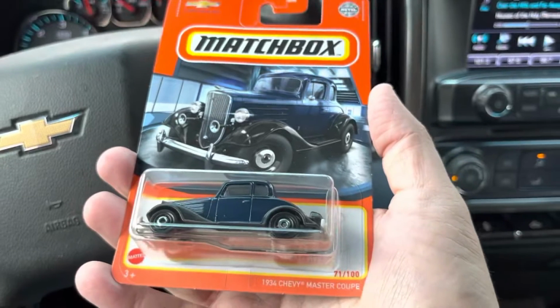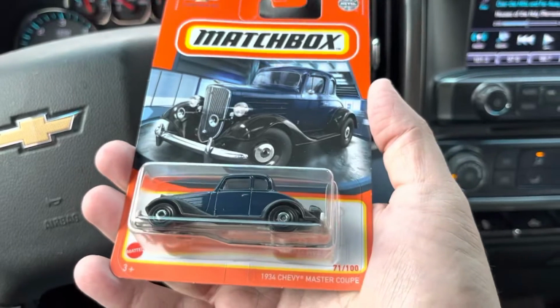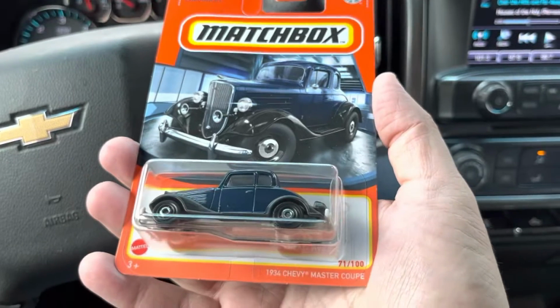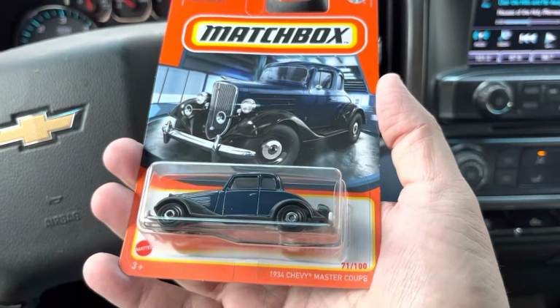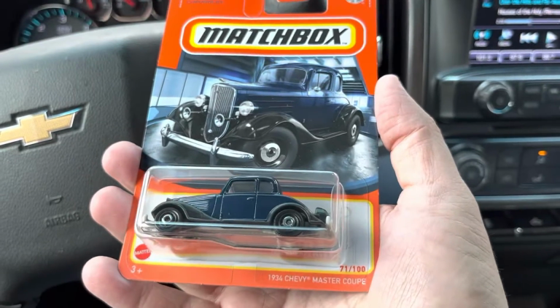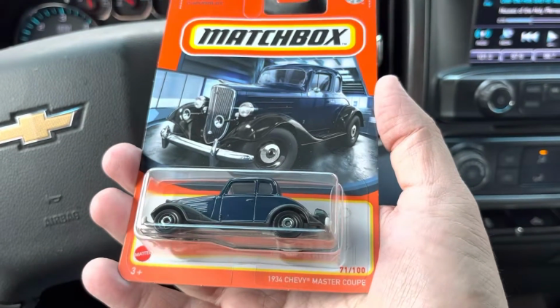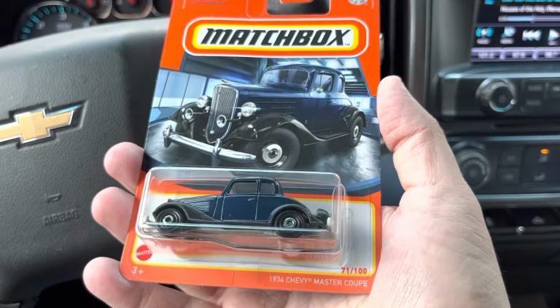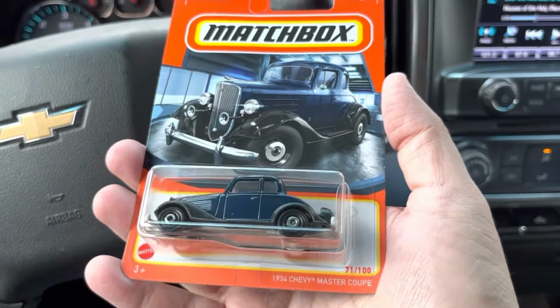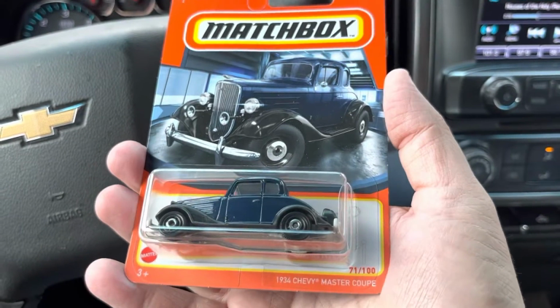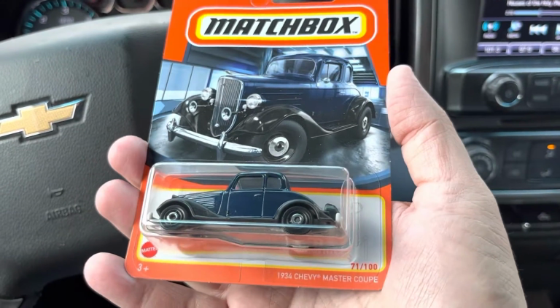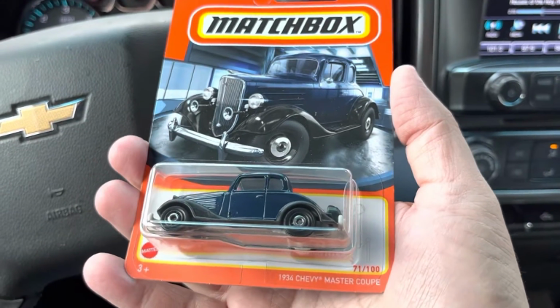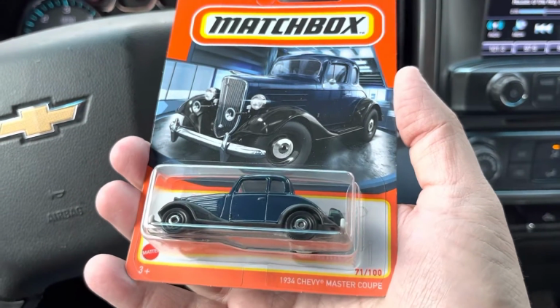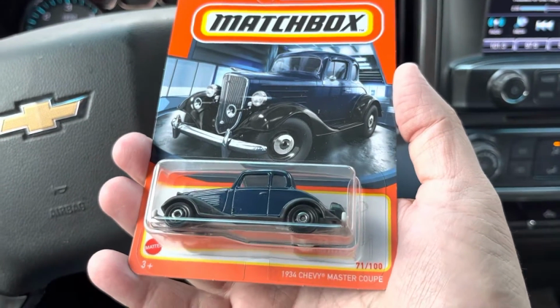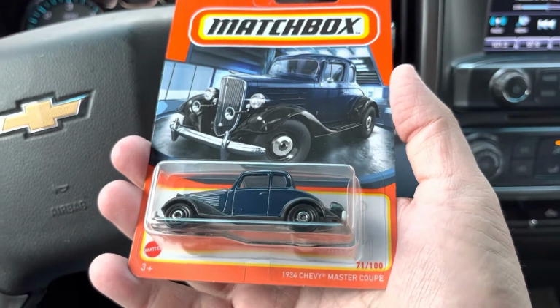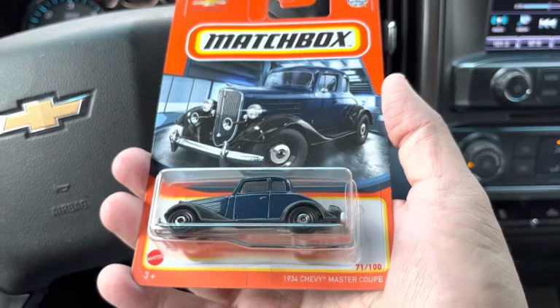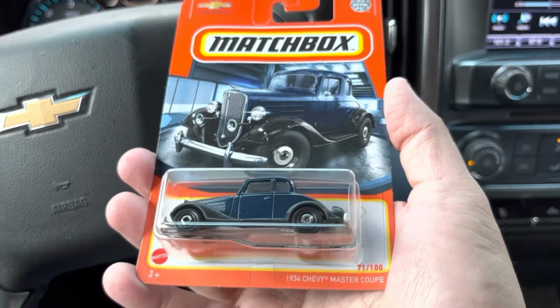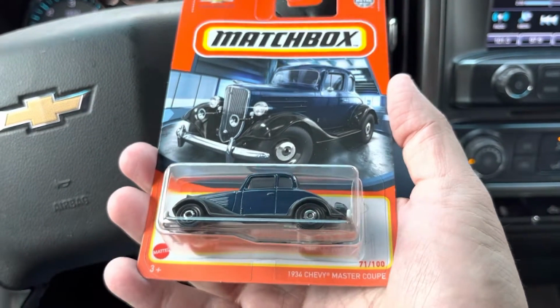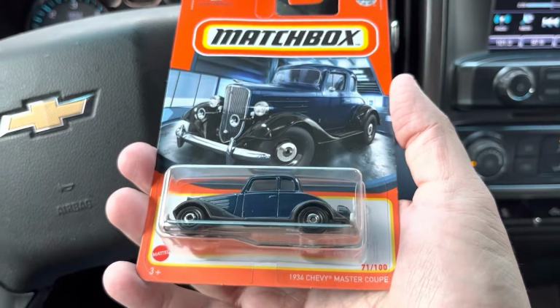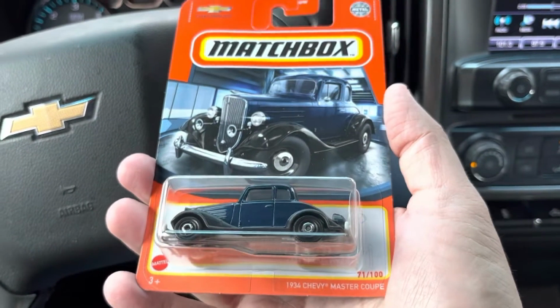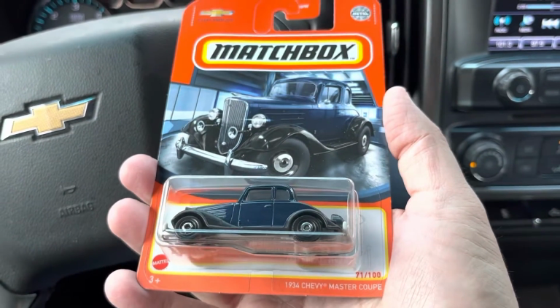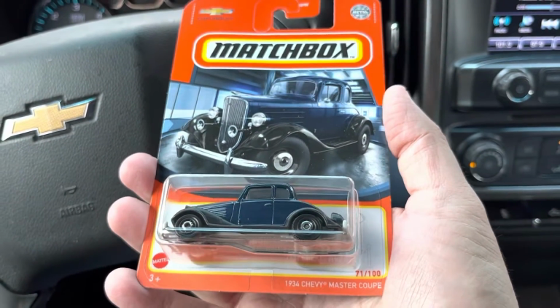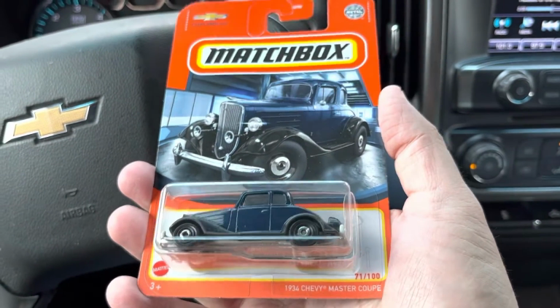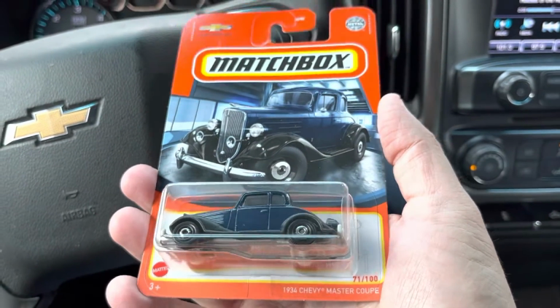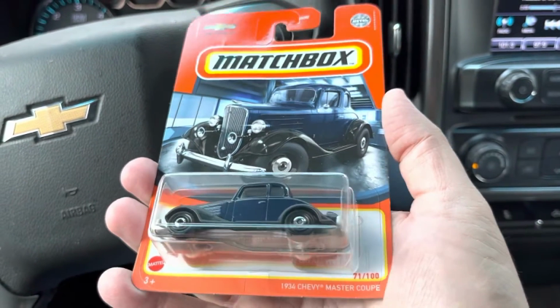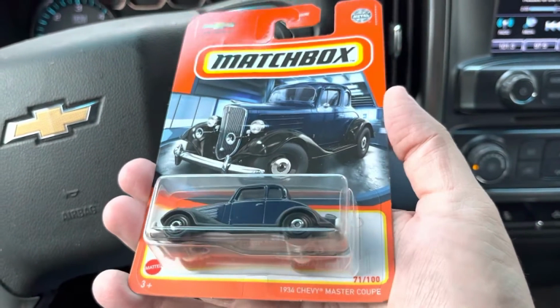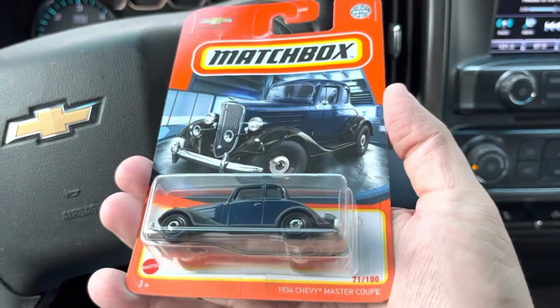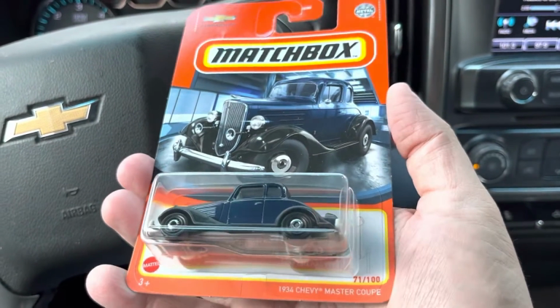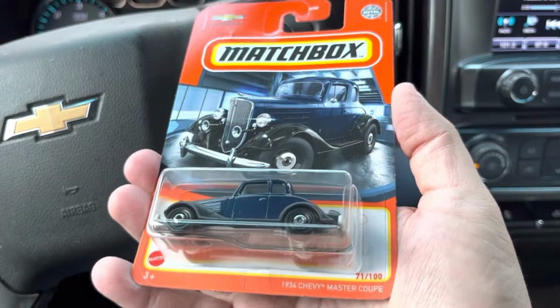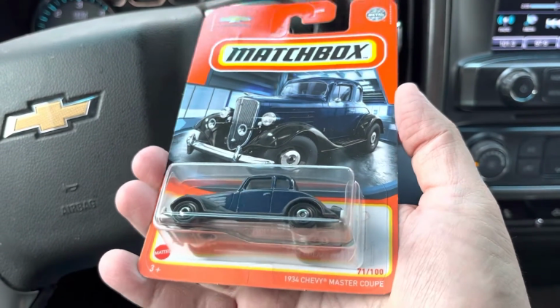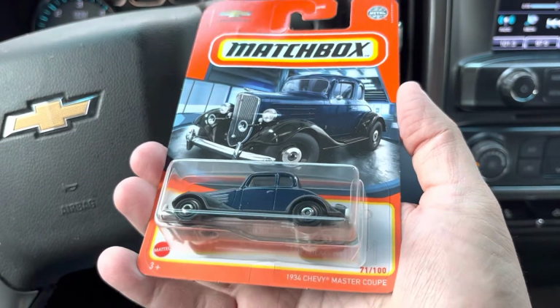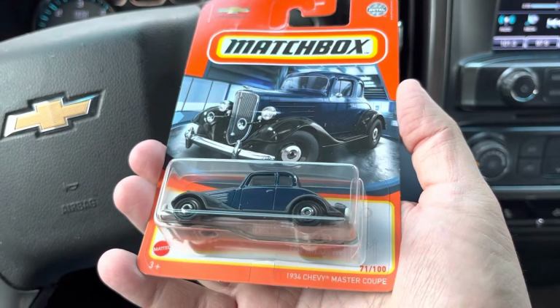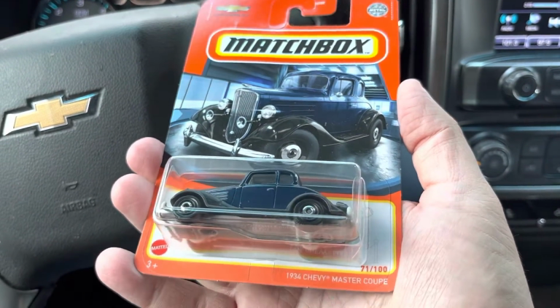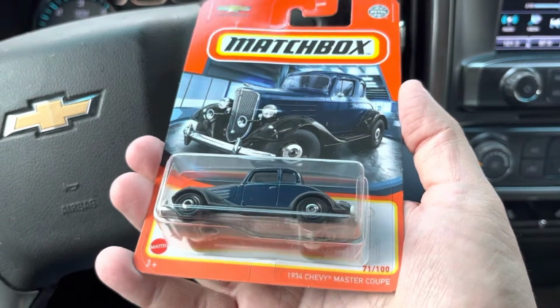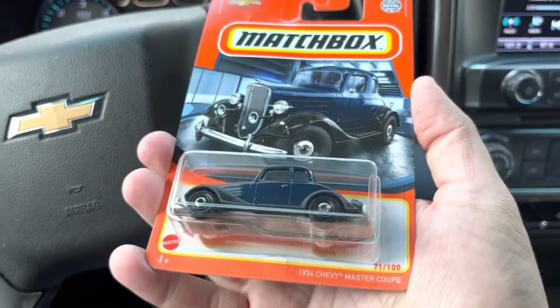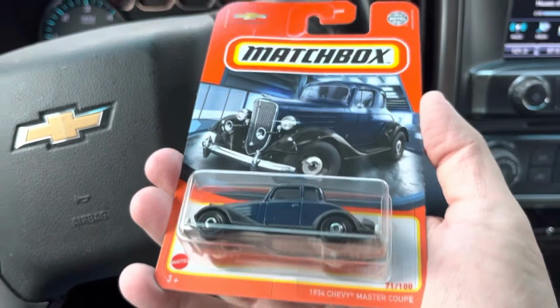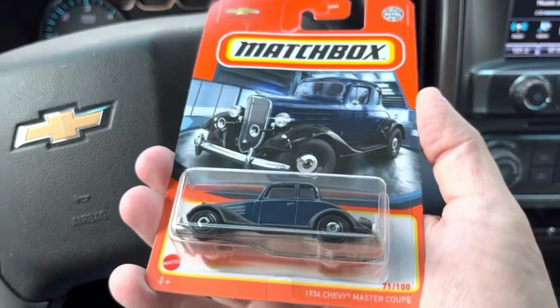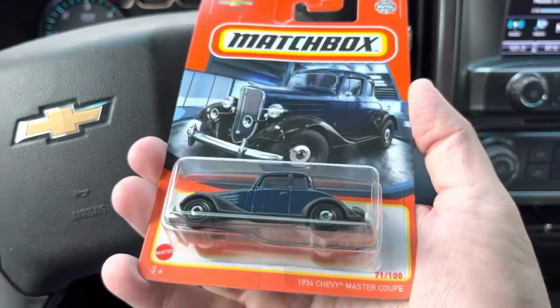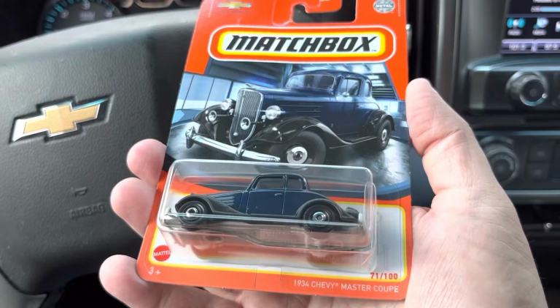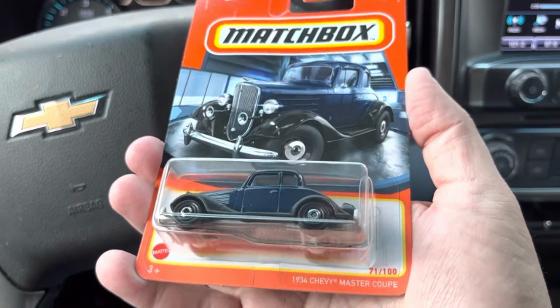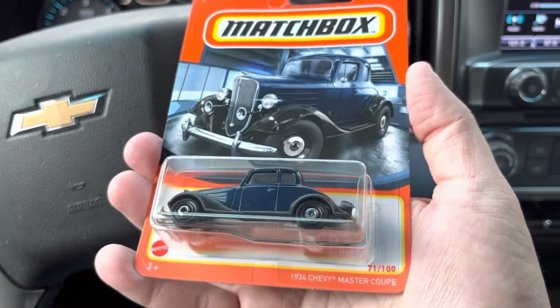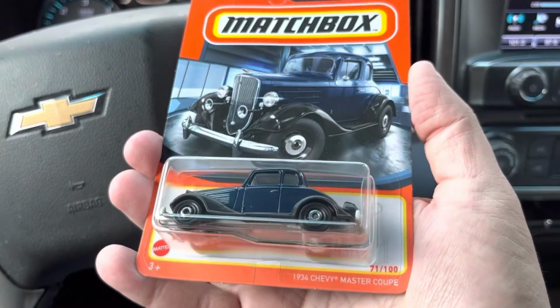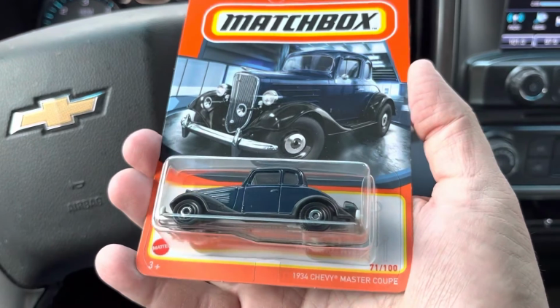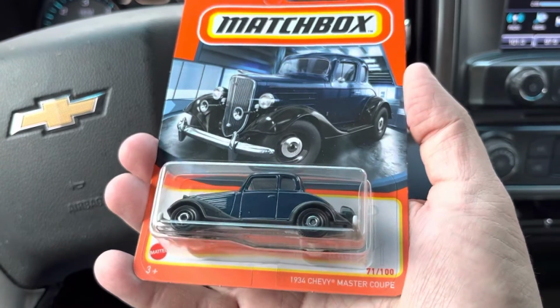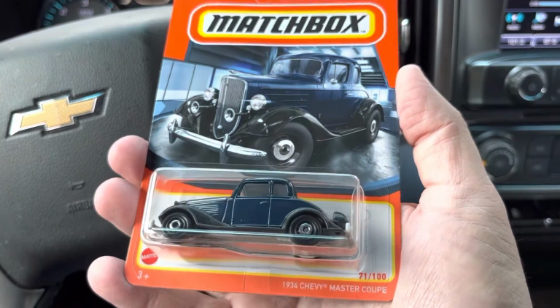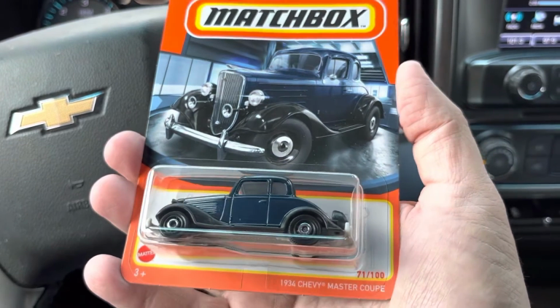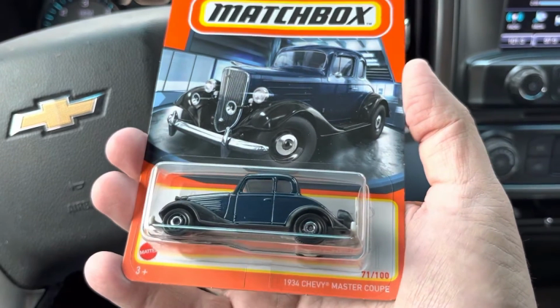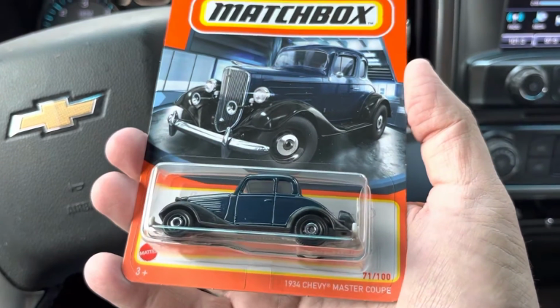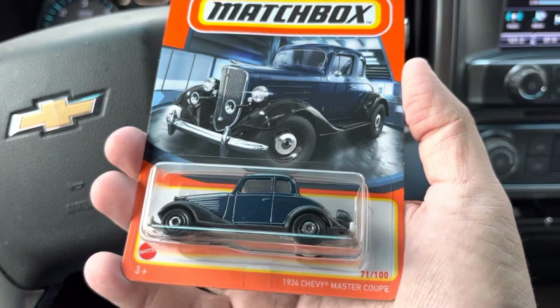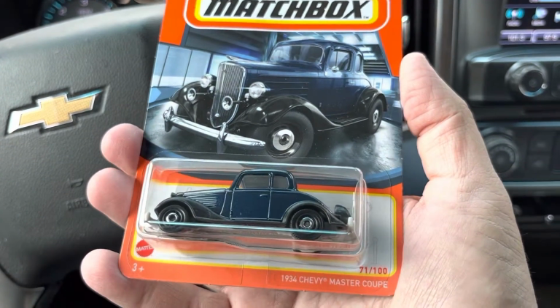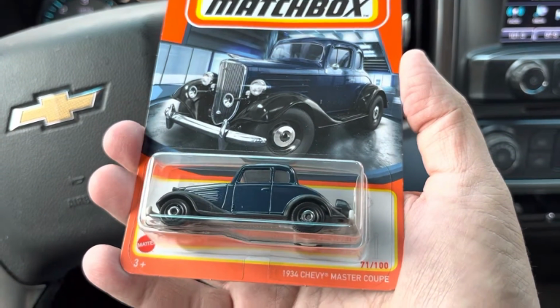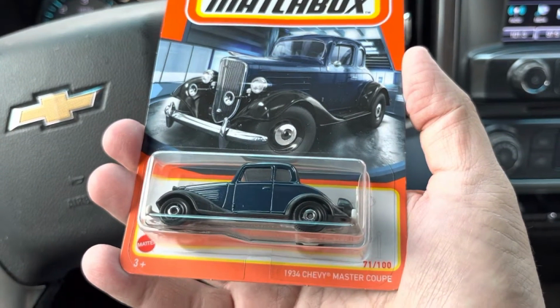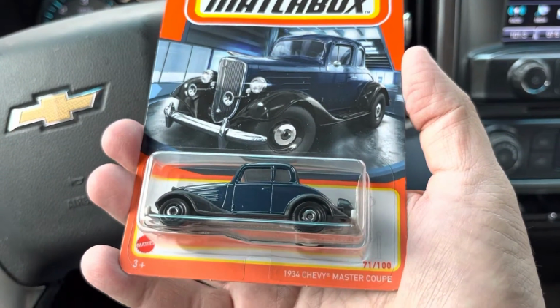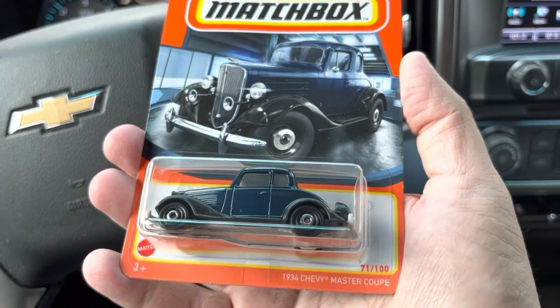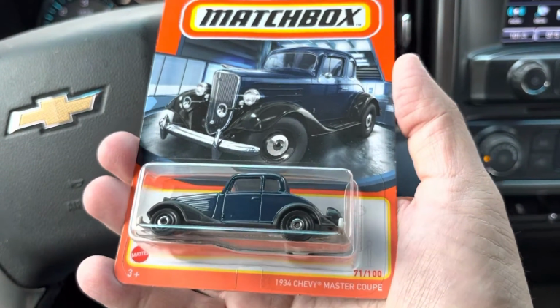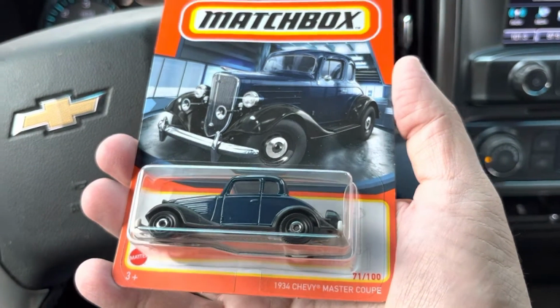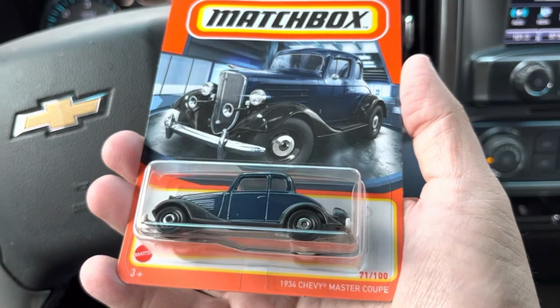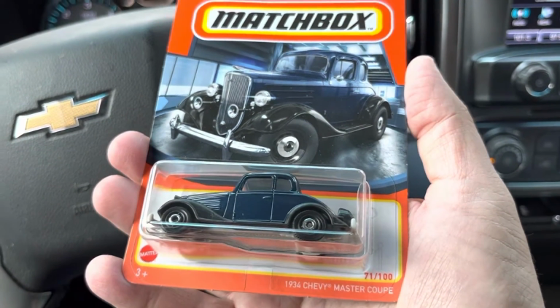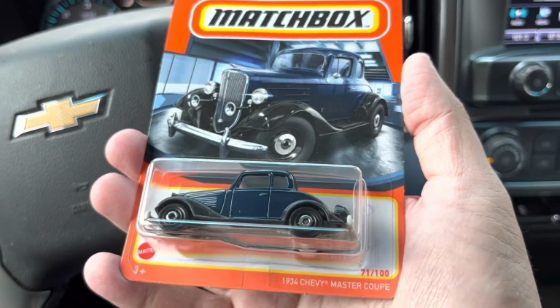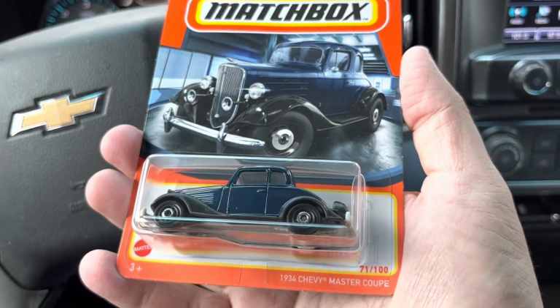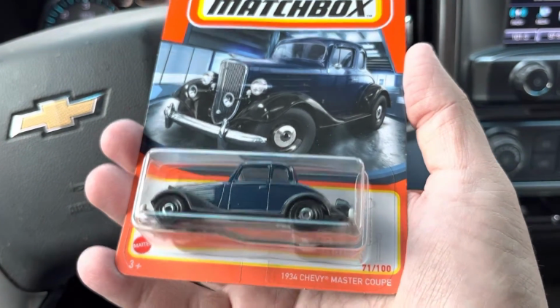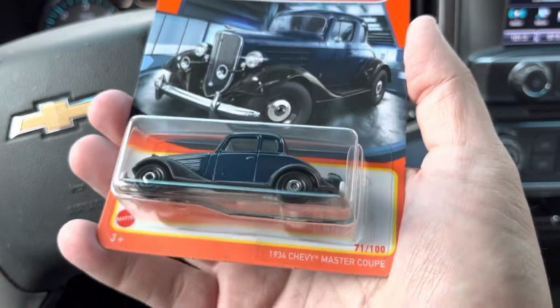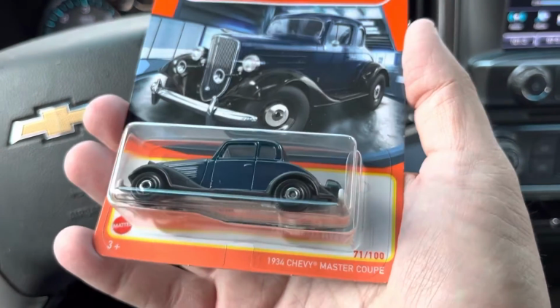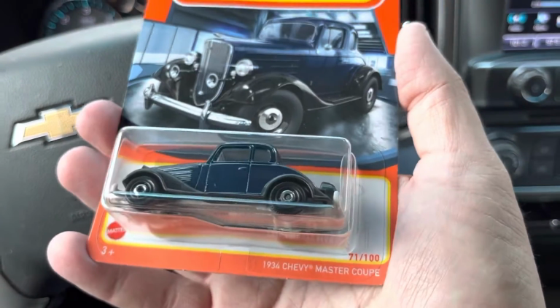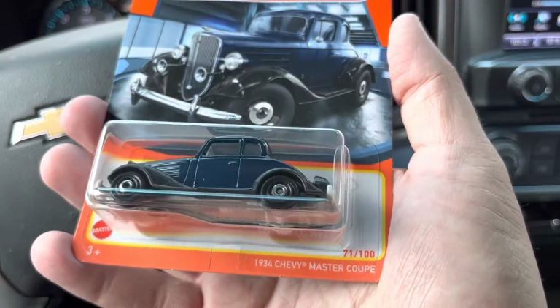This is Diecast Dave here. I made another lucky trip to Walmart this morning. Show you what I got.